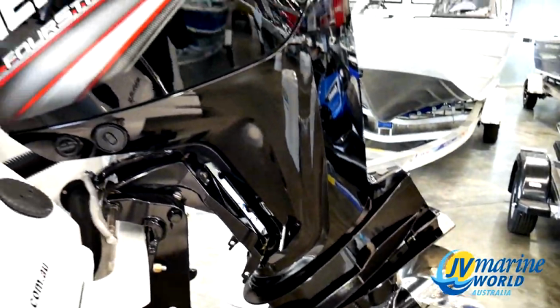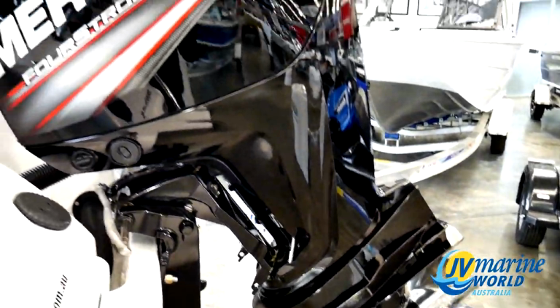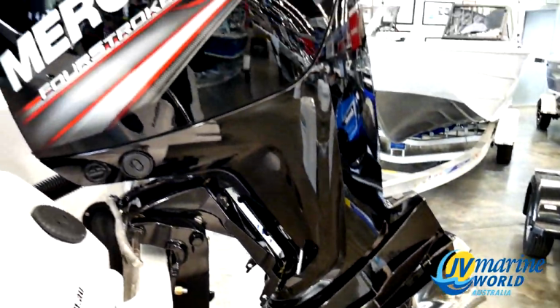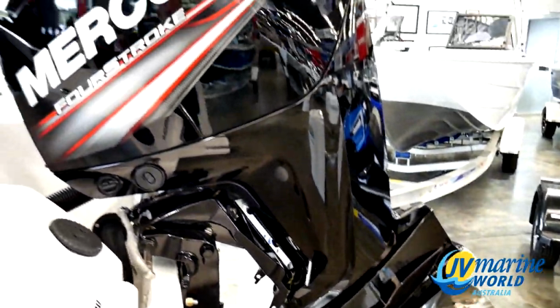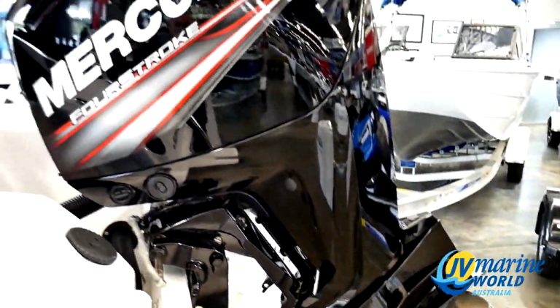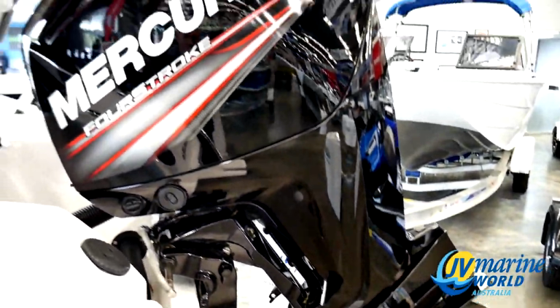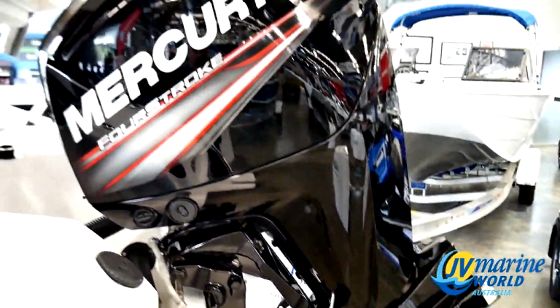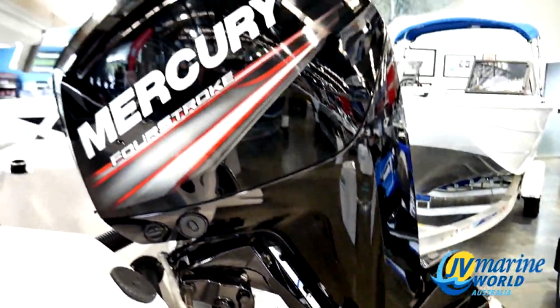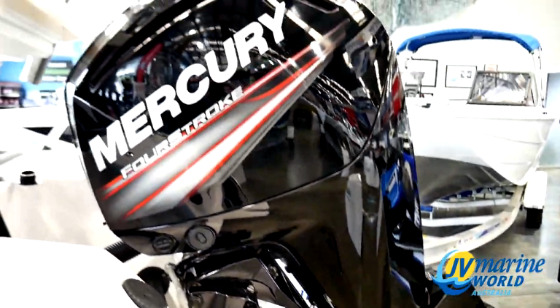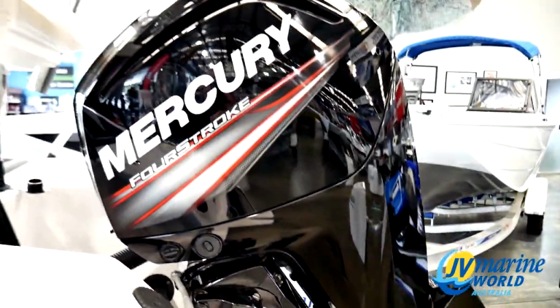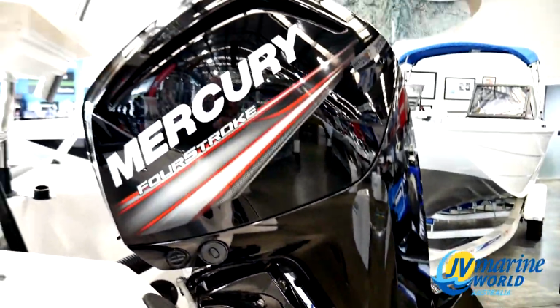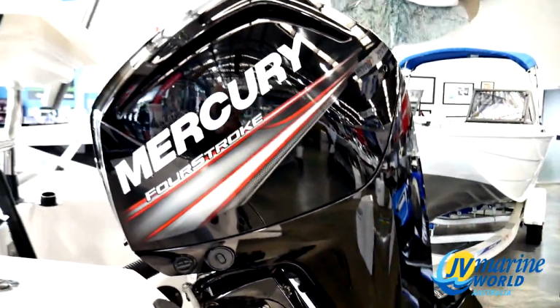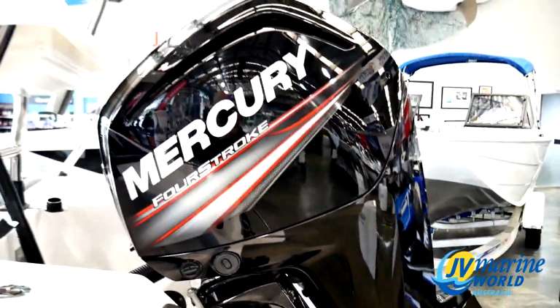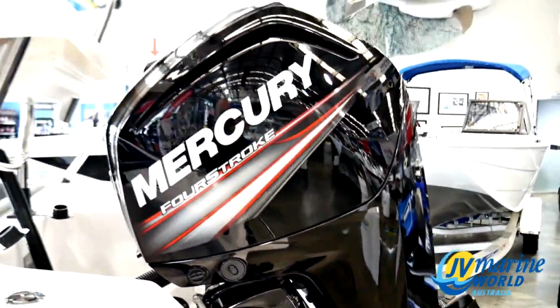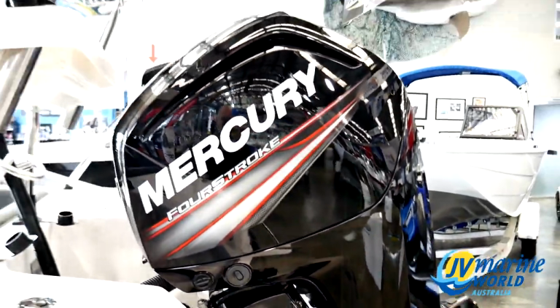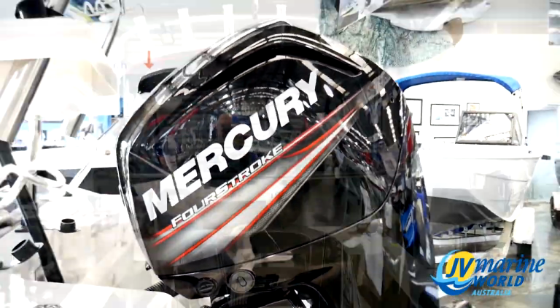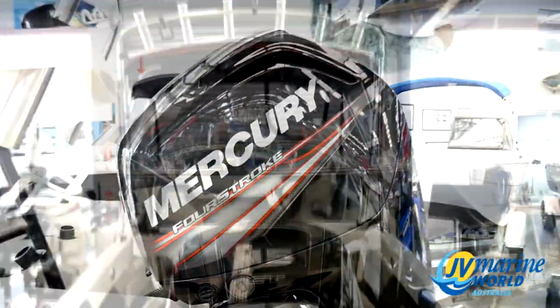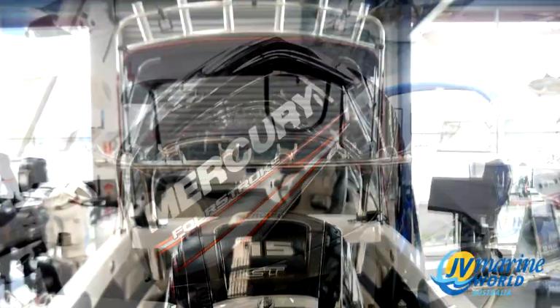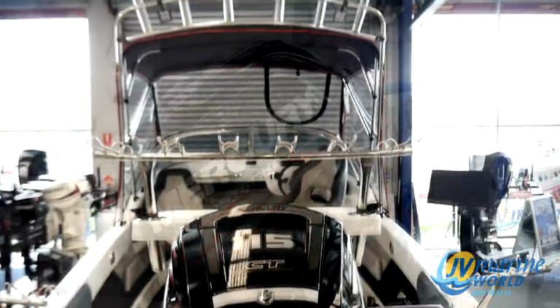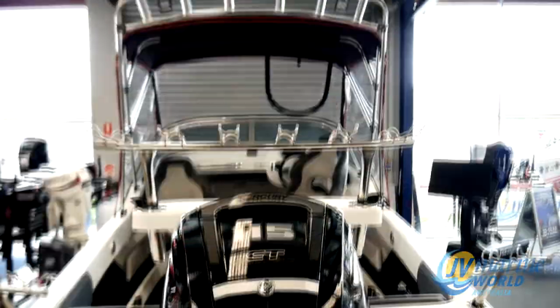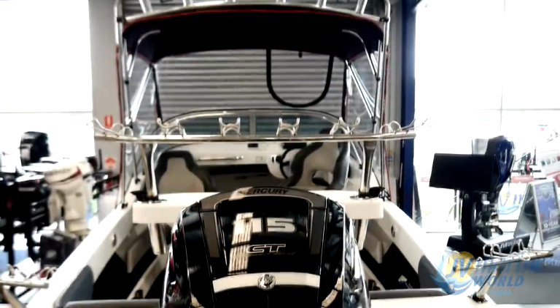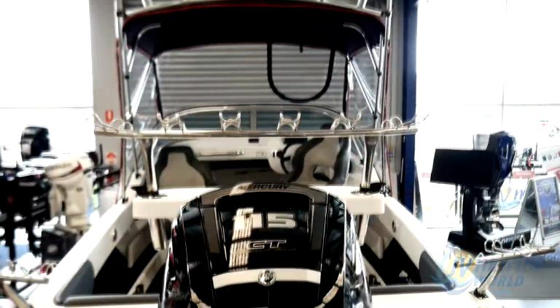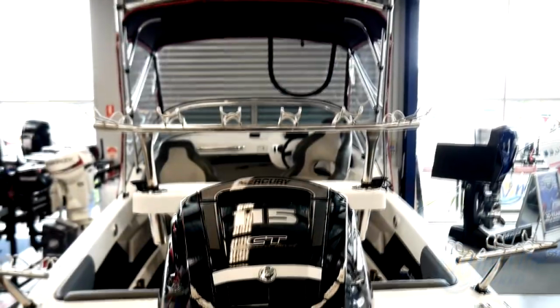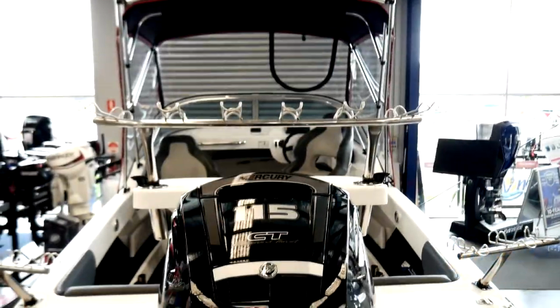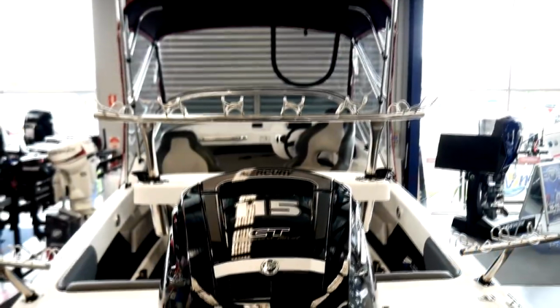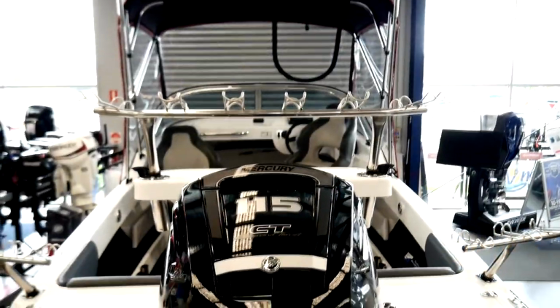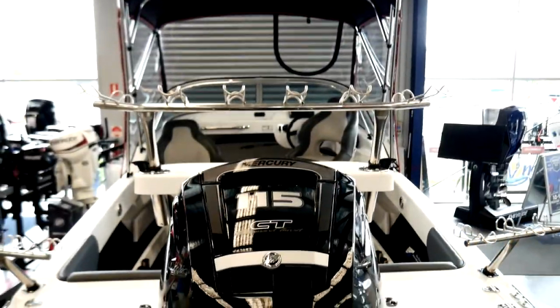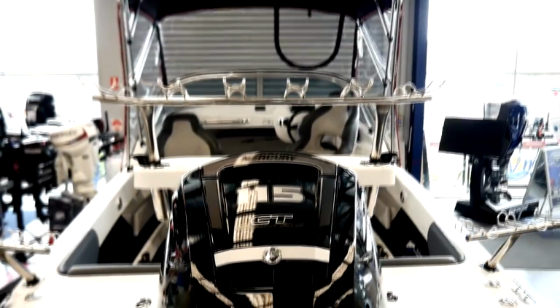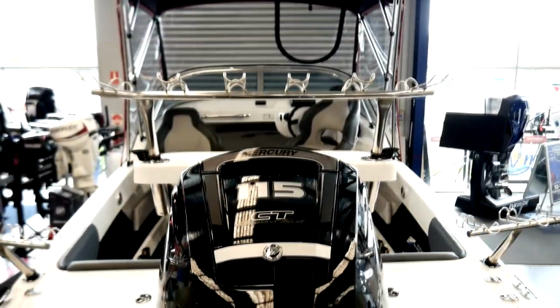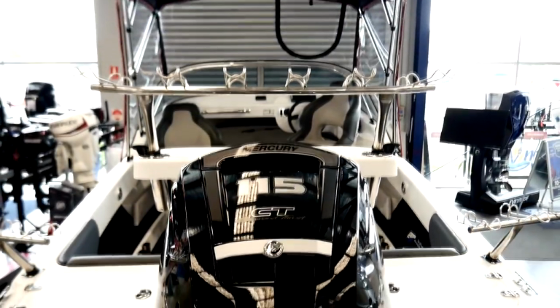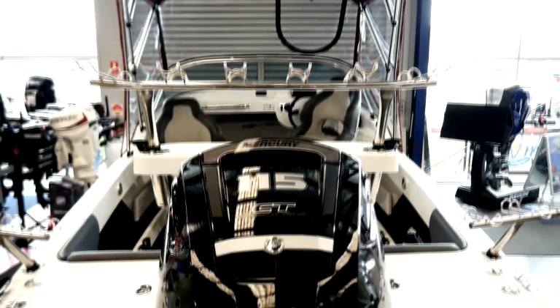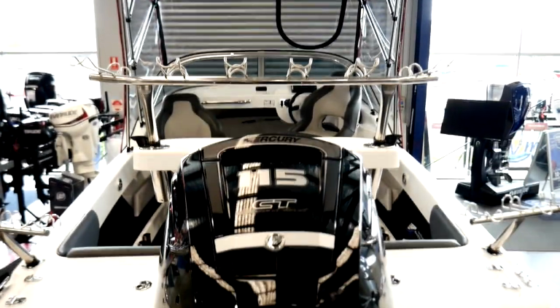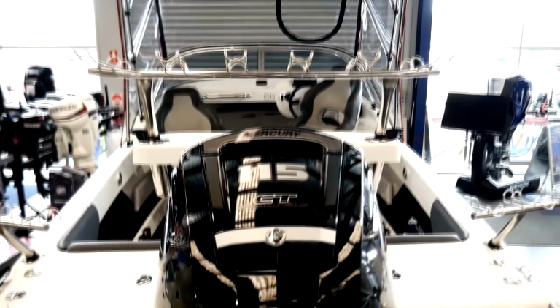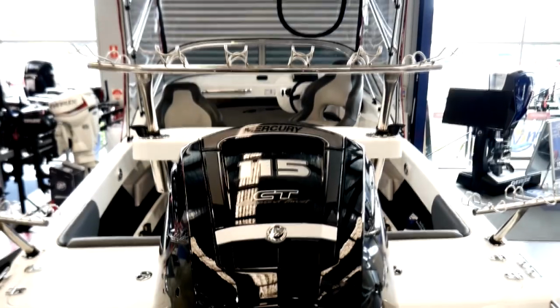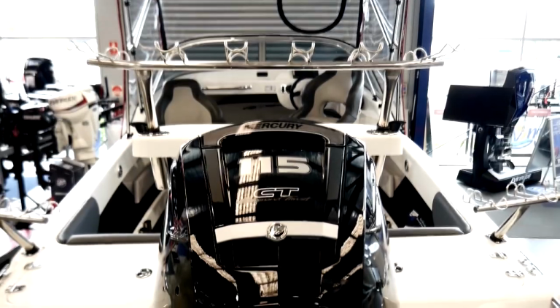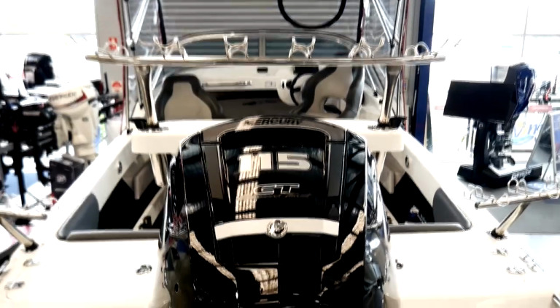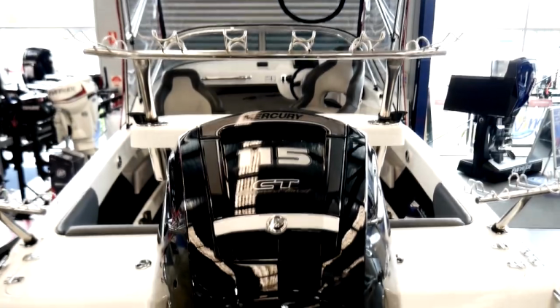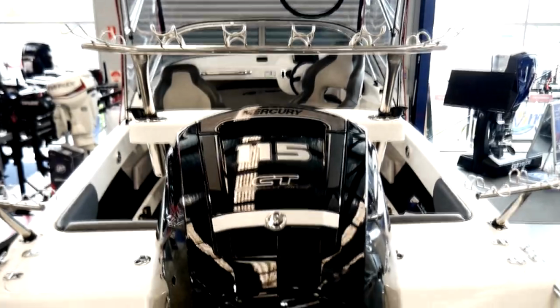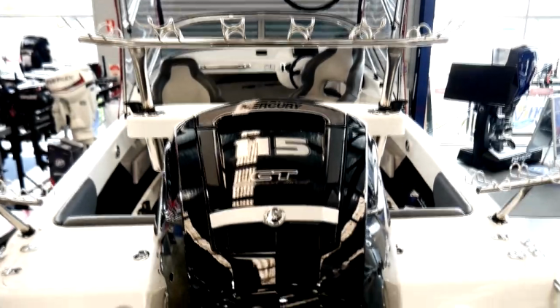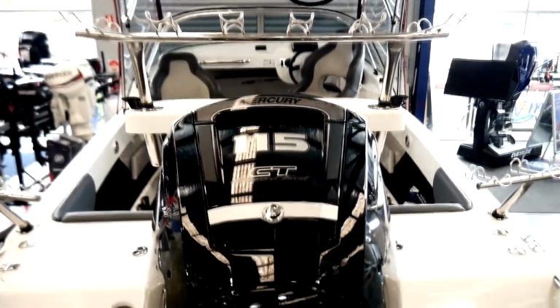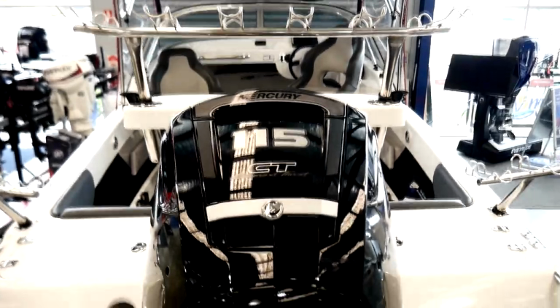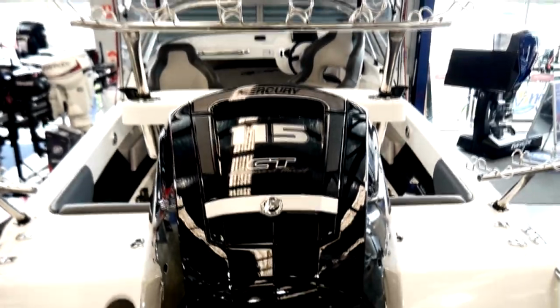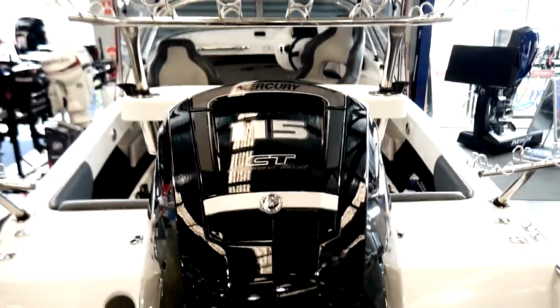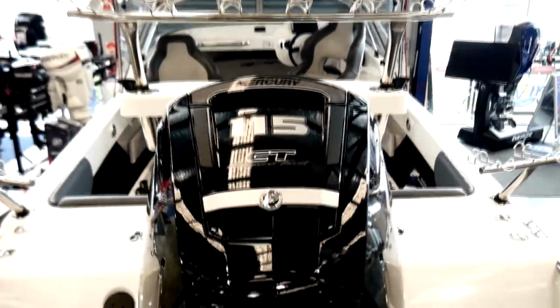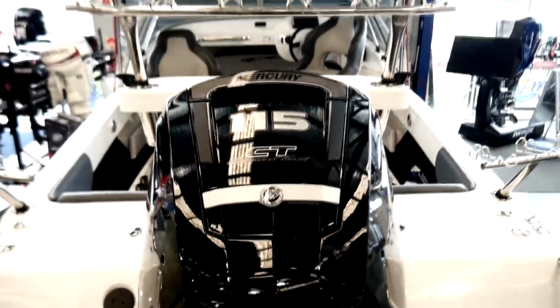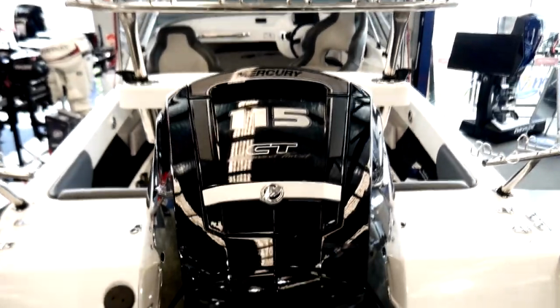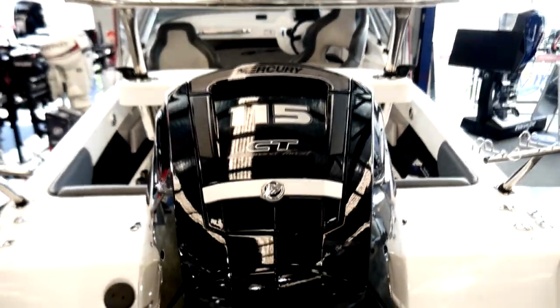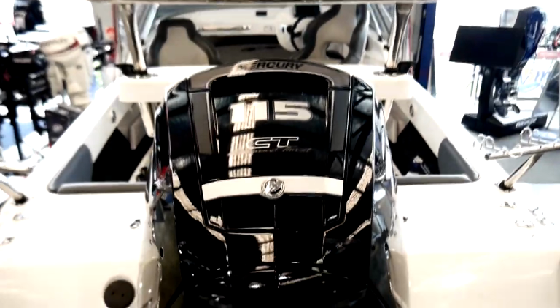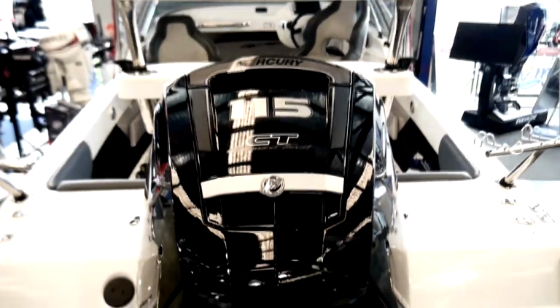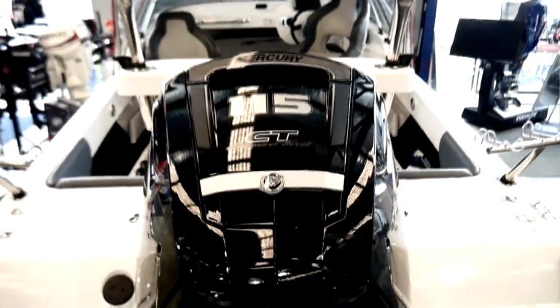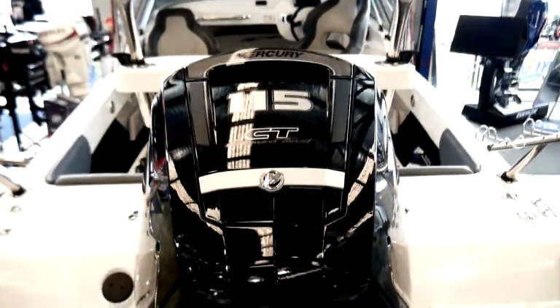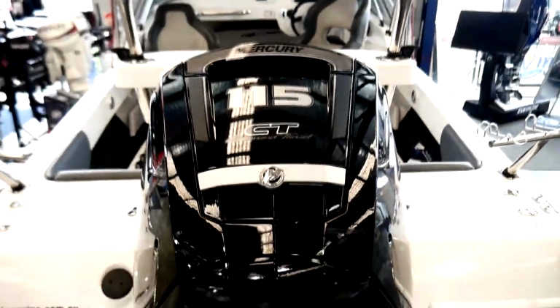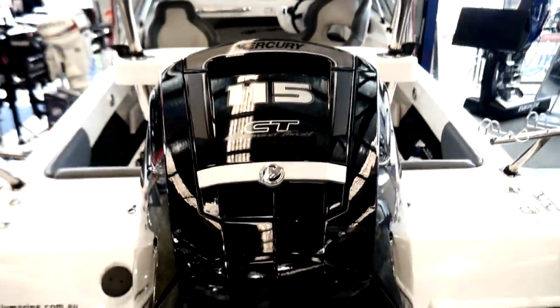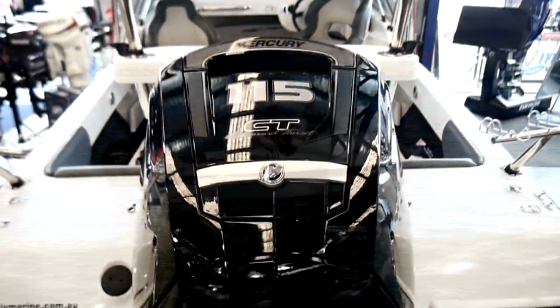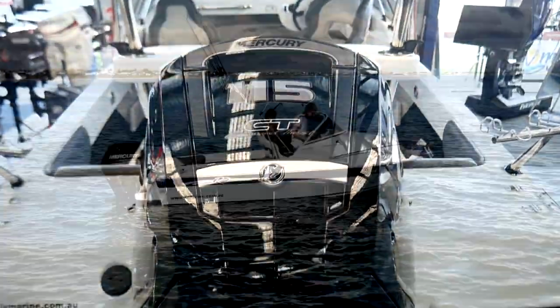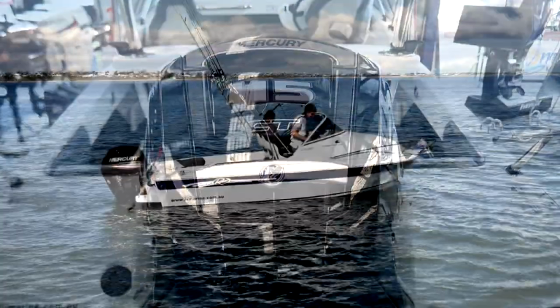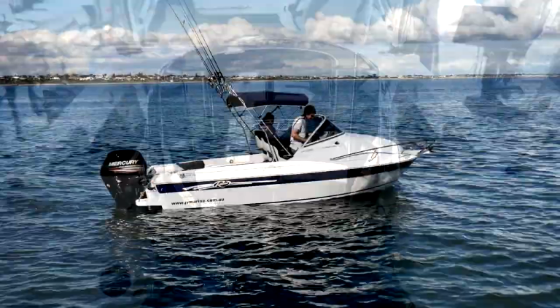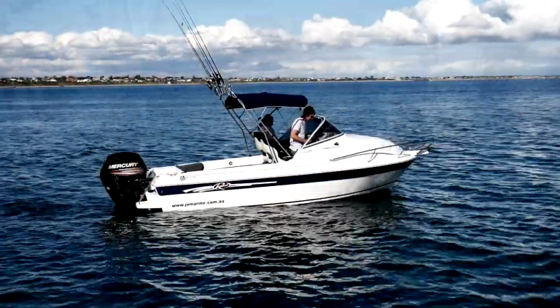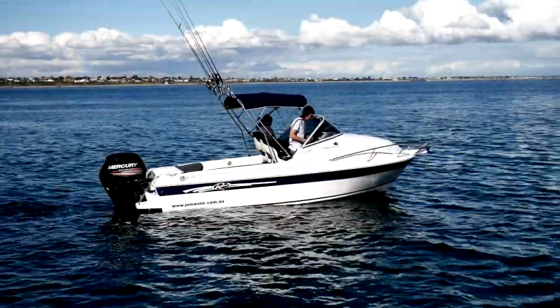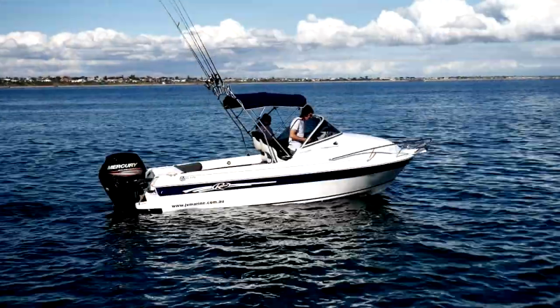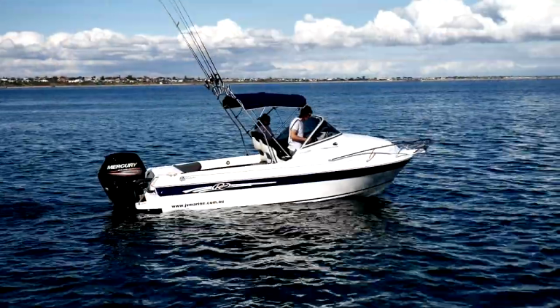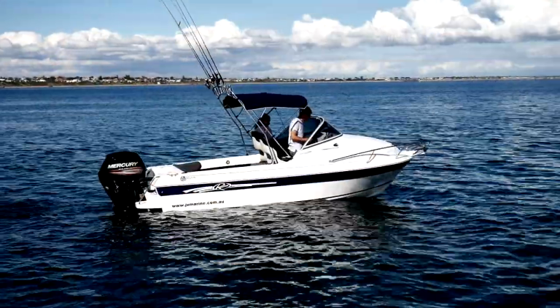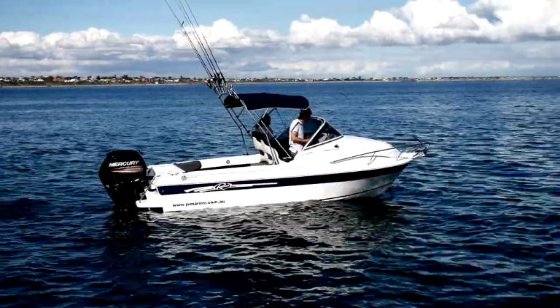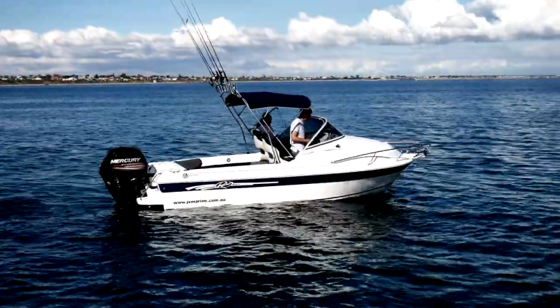And the icing on the cake — the 115 Mercury four stroke outboard with the upgraded Command Thrust gearbox for the ultimate power and performance.